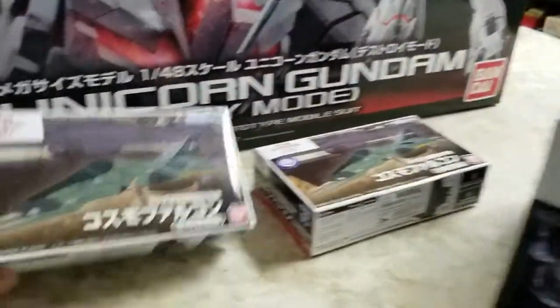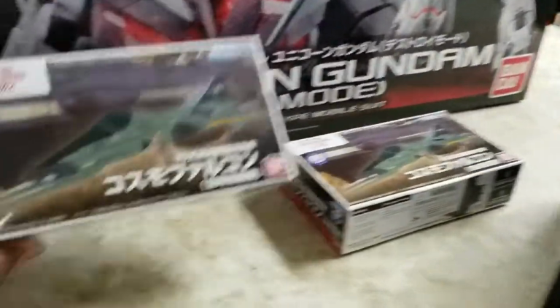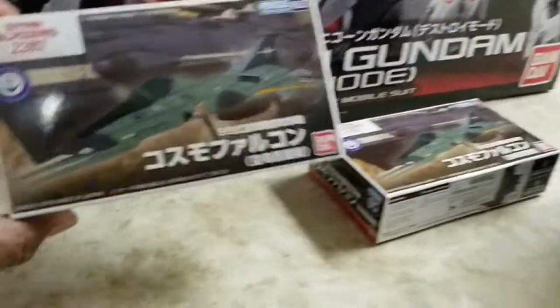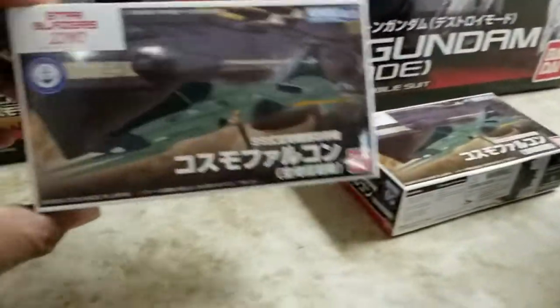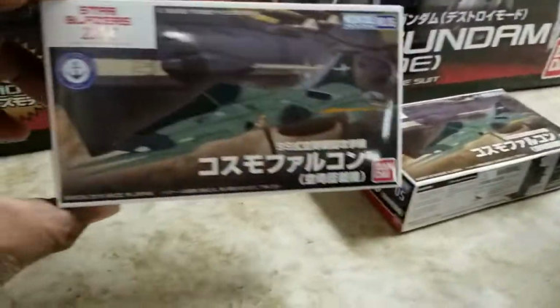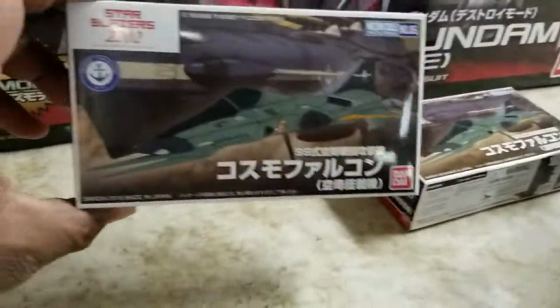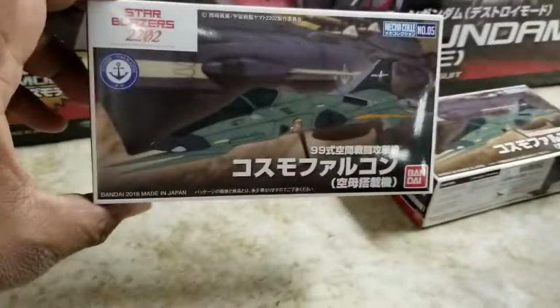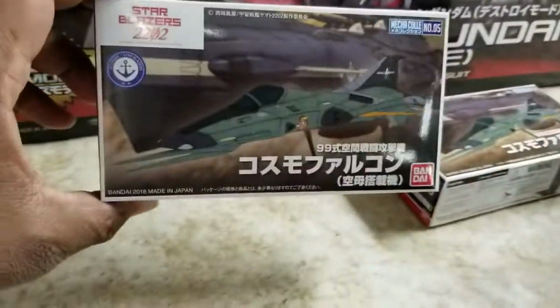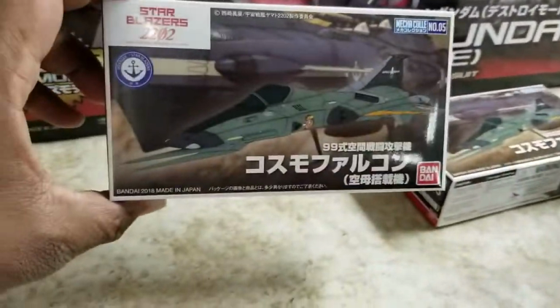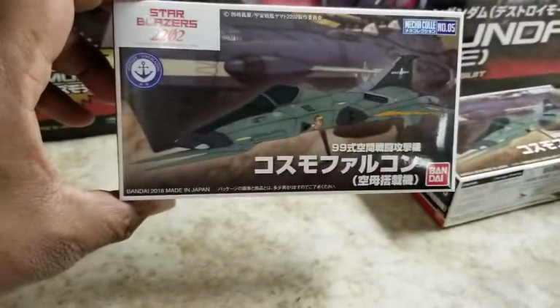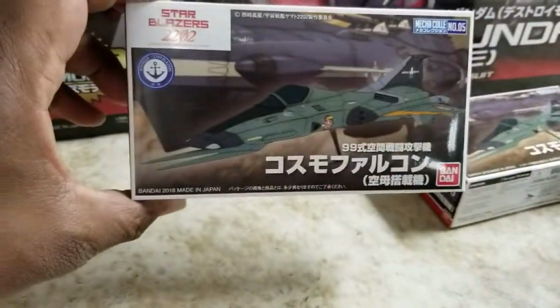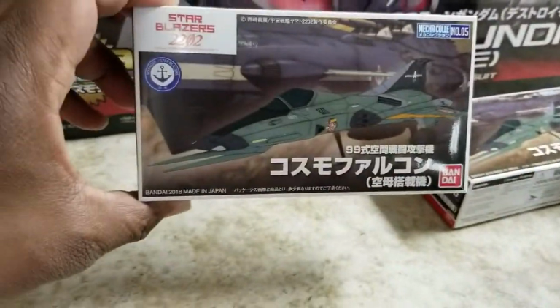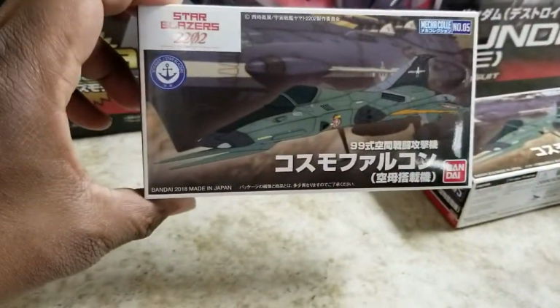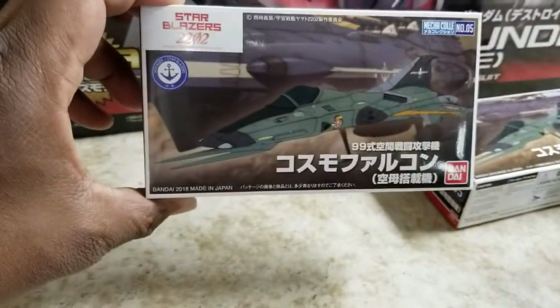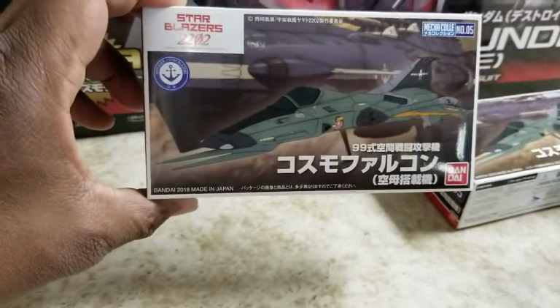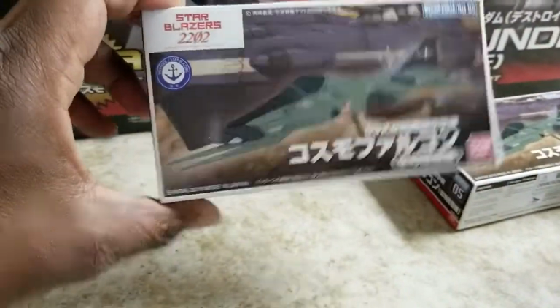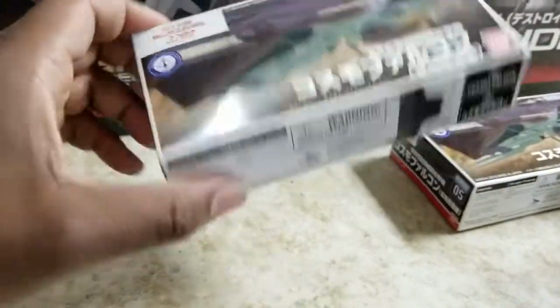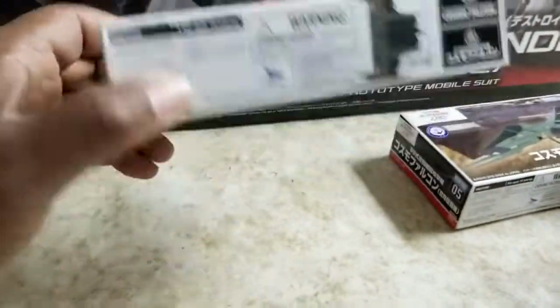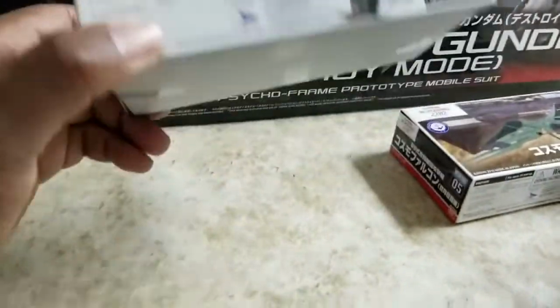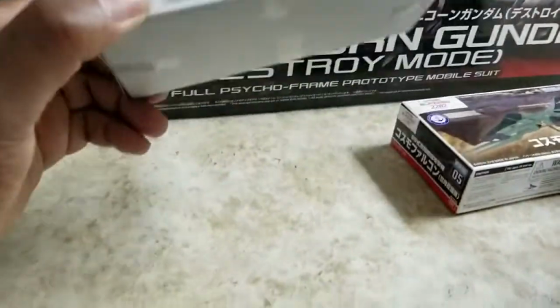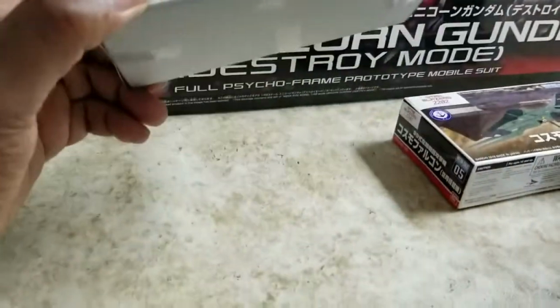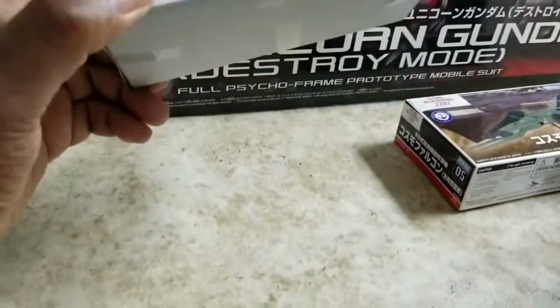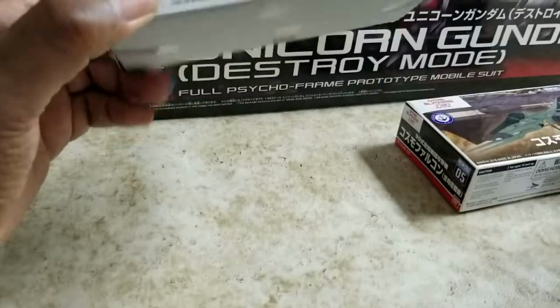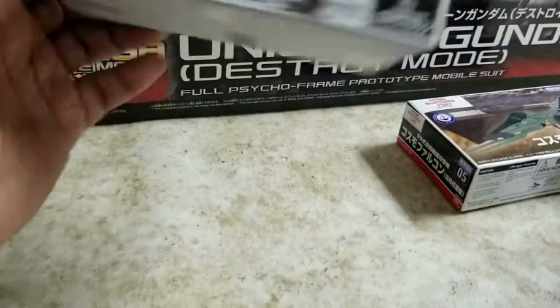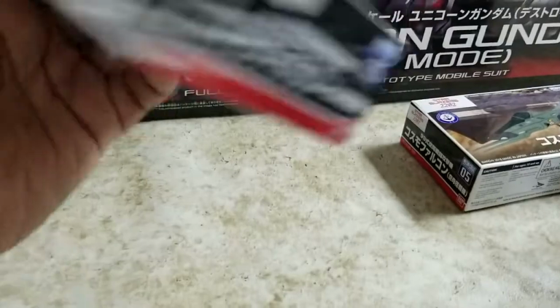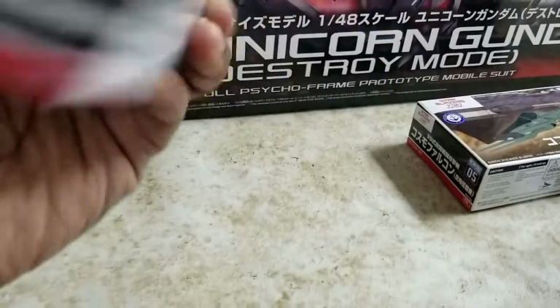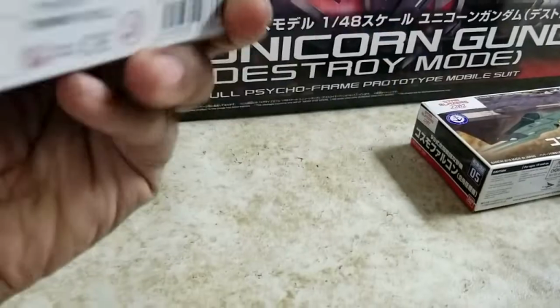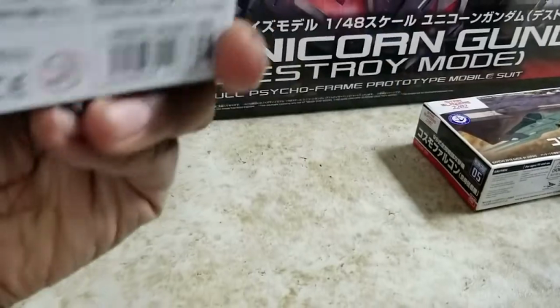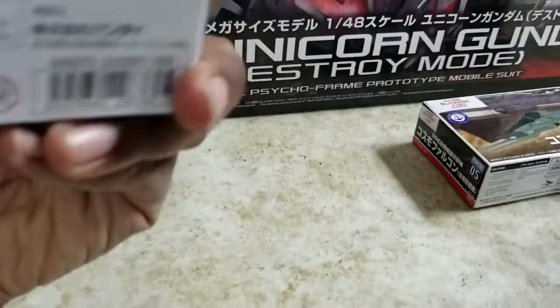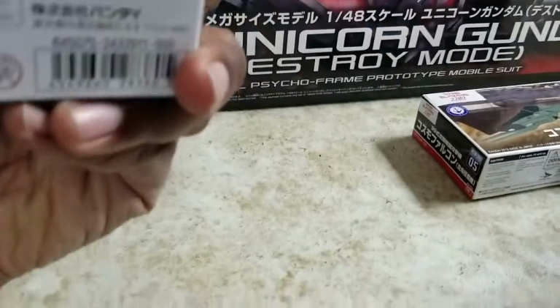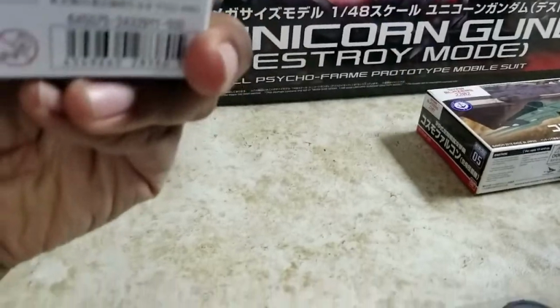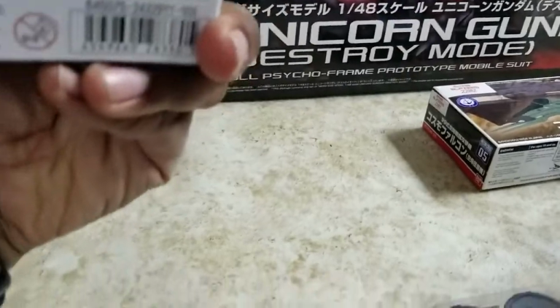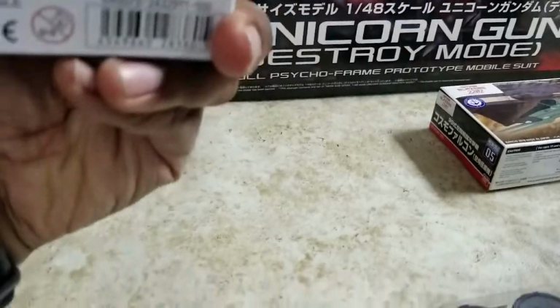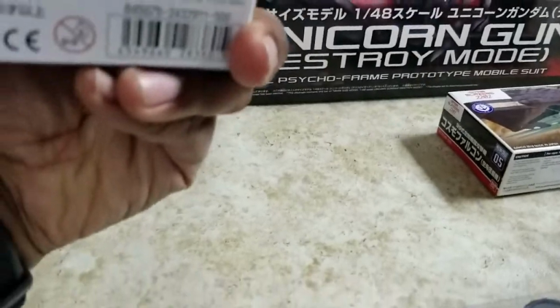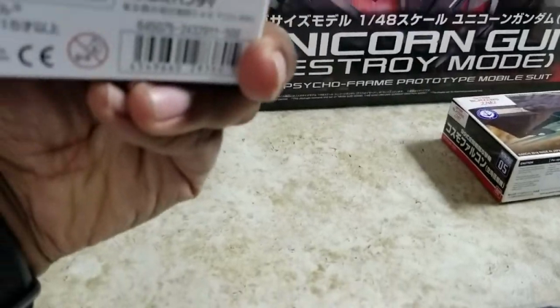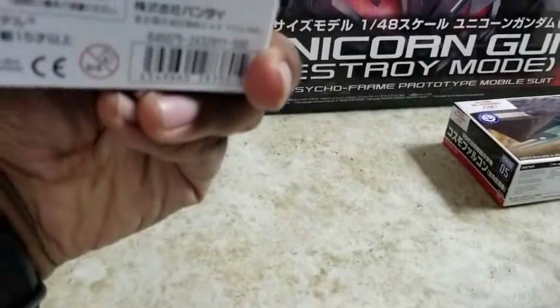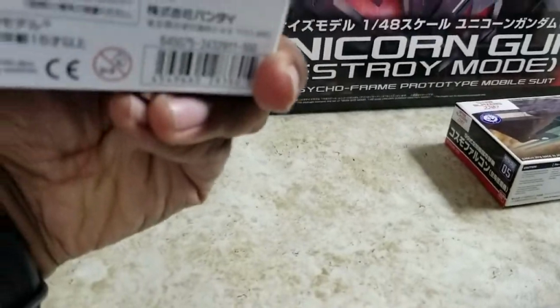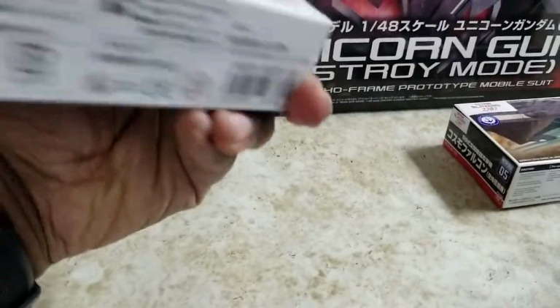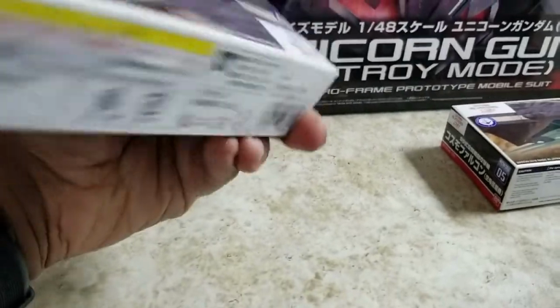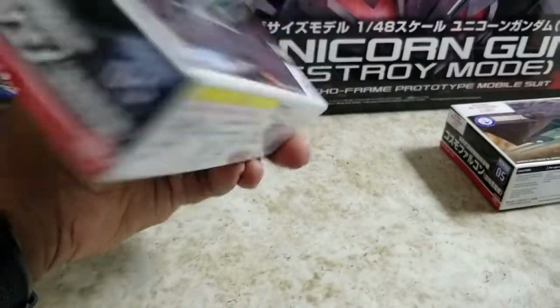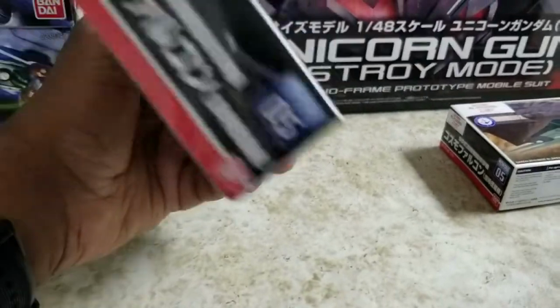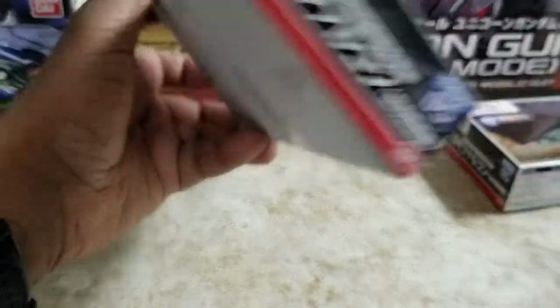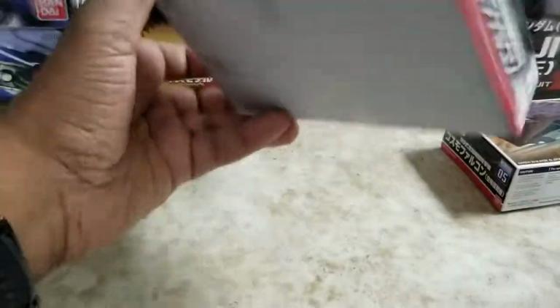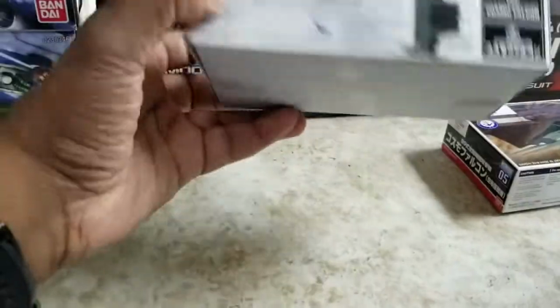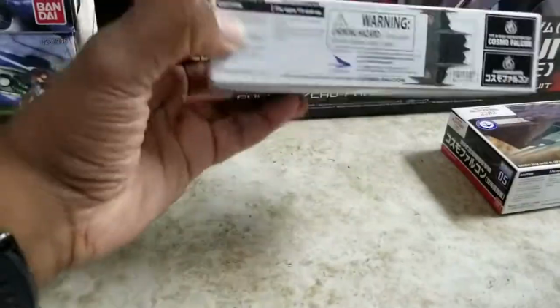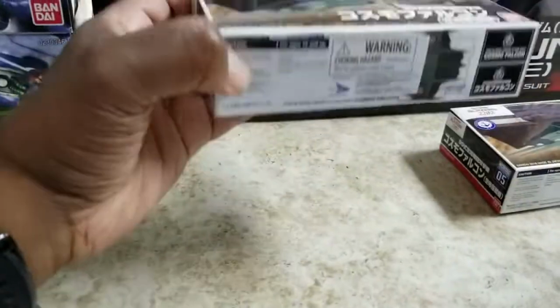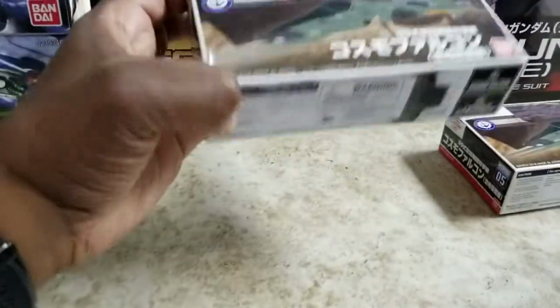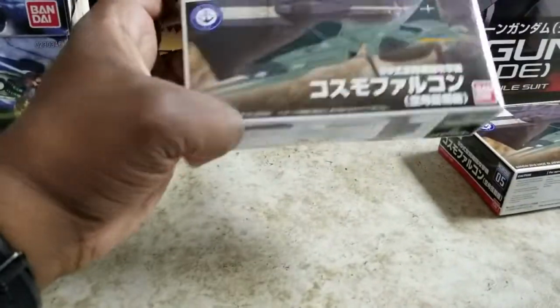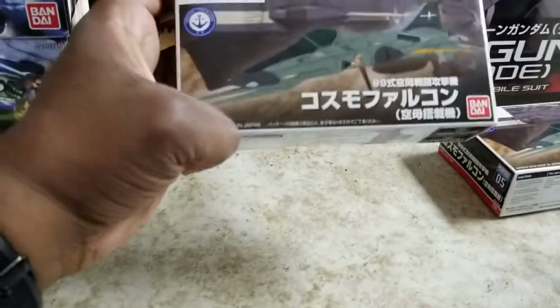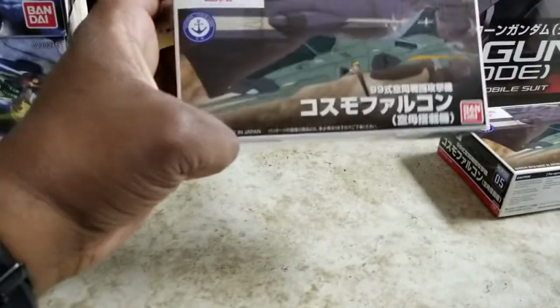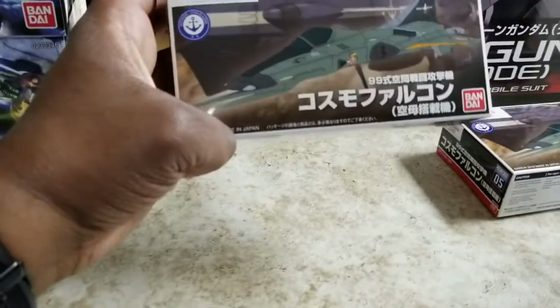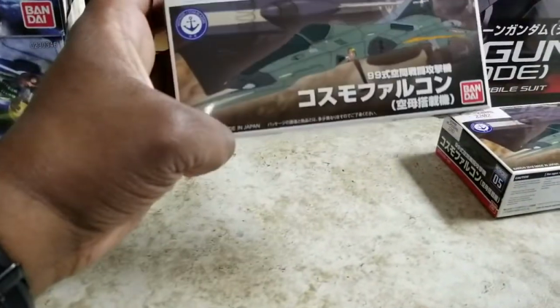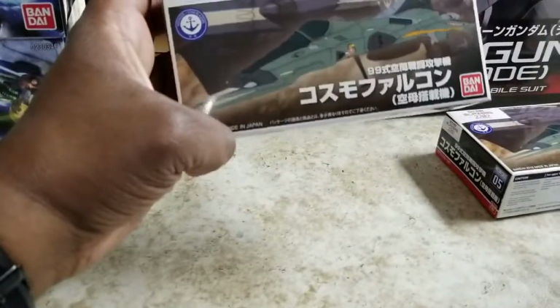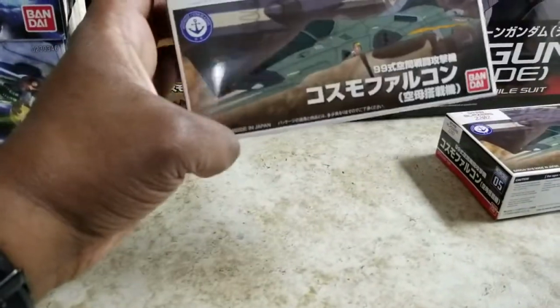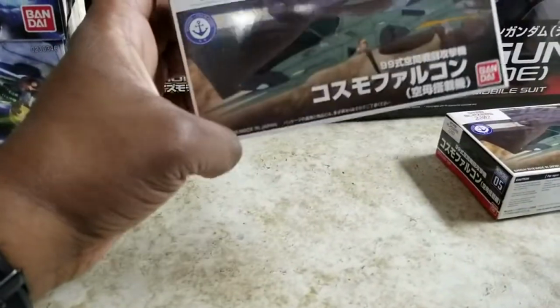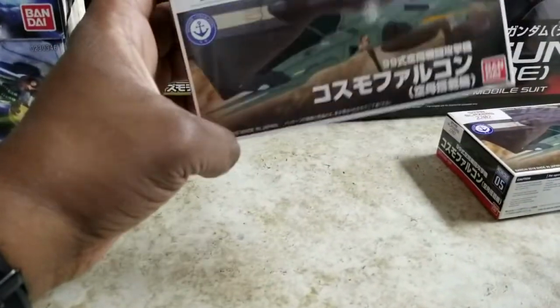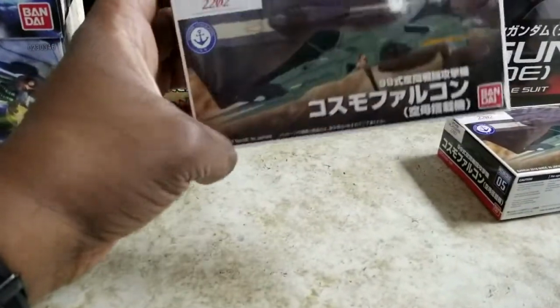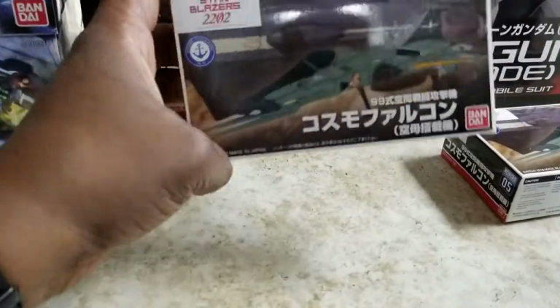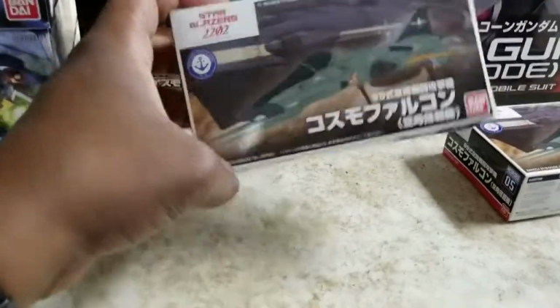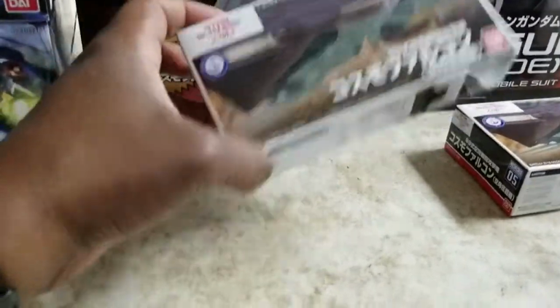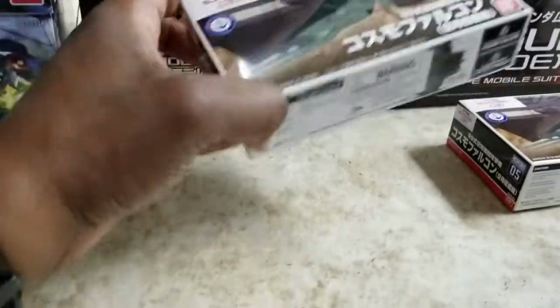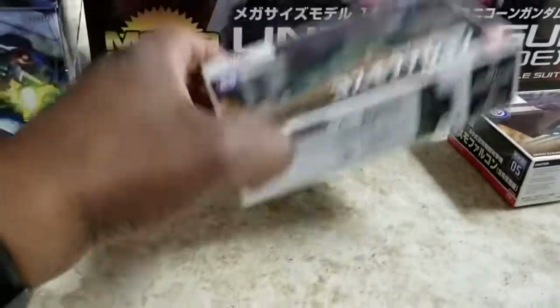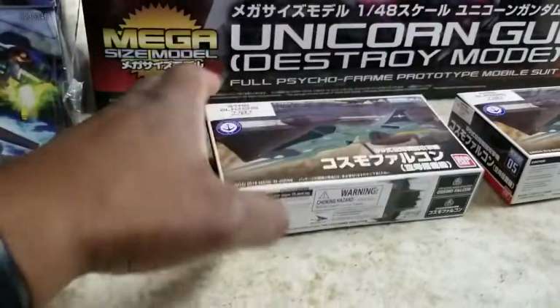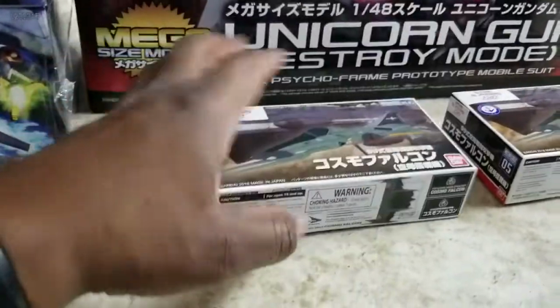Yamato kits — these are nice little ones, really cheap. I think these run about eight to ten bucks.